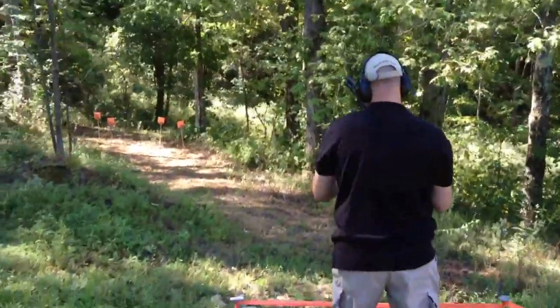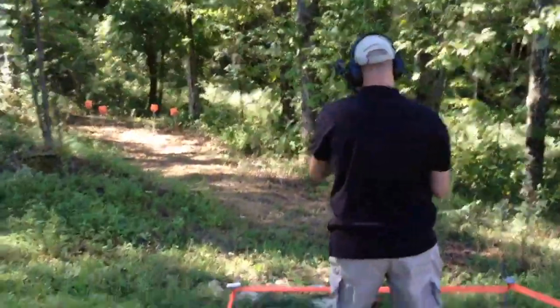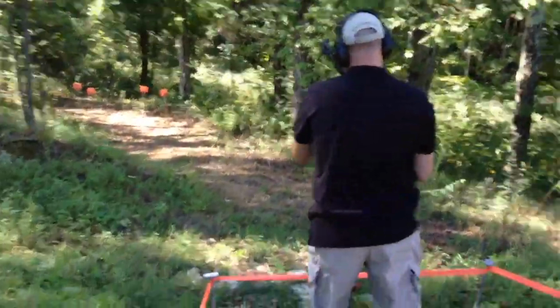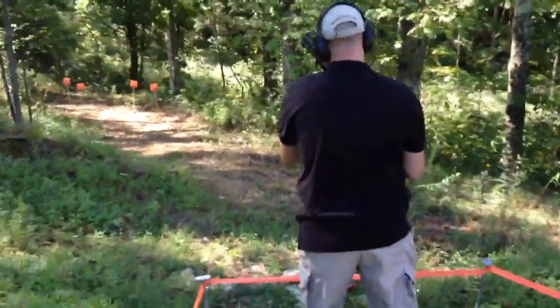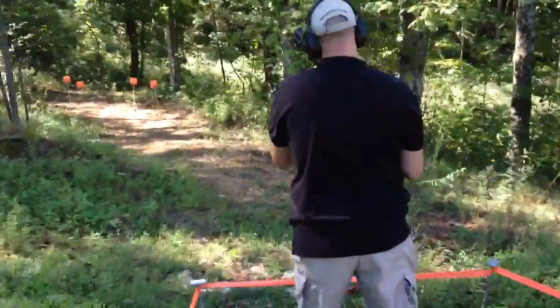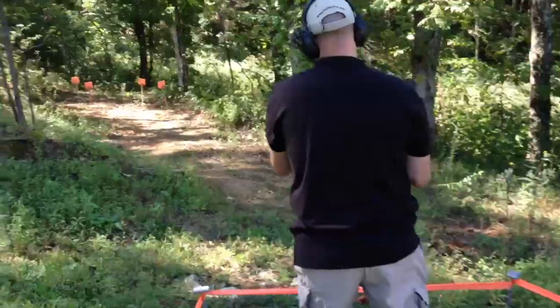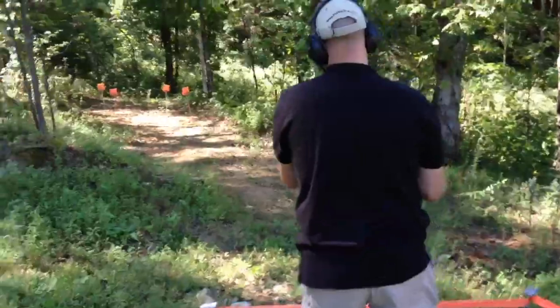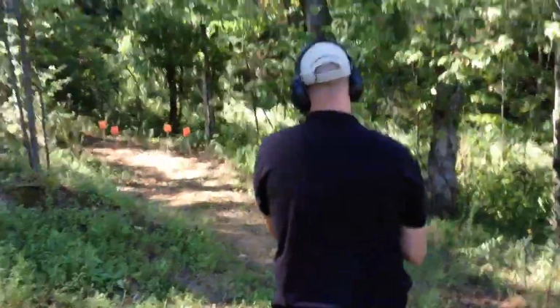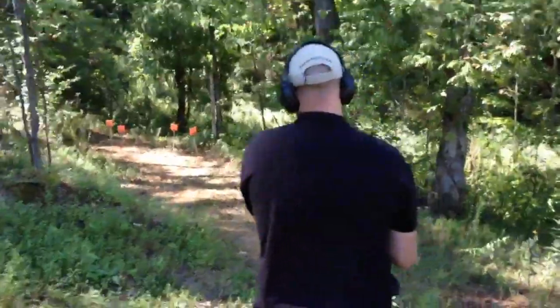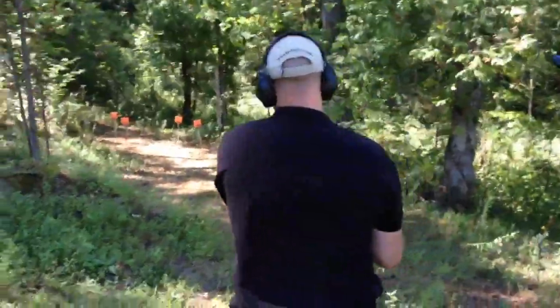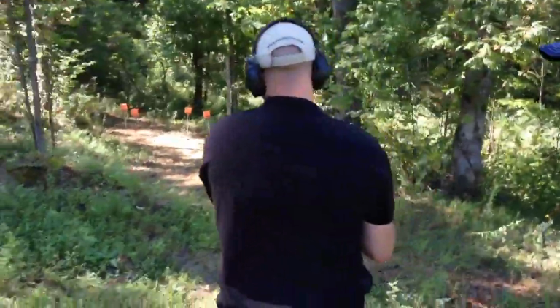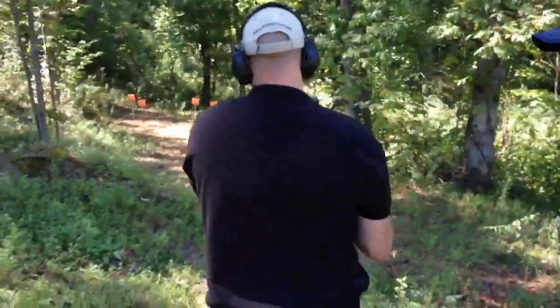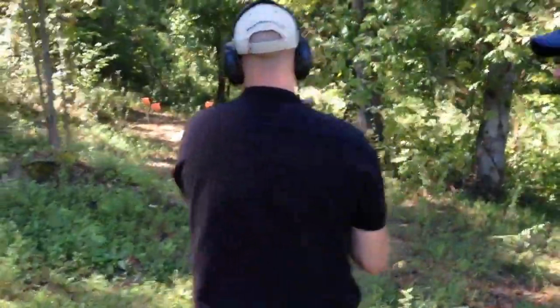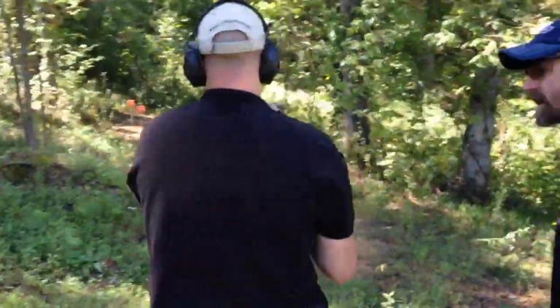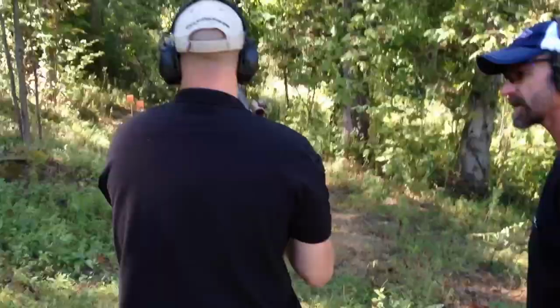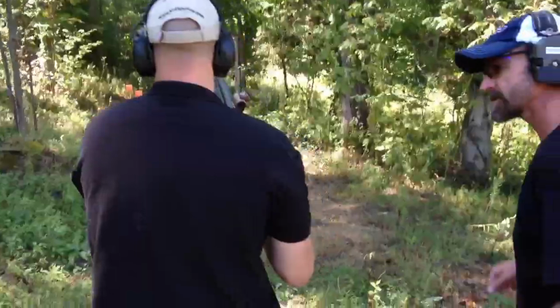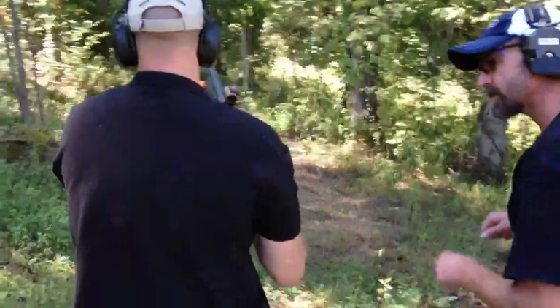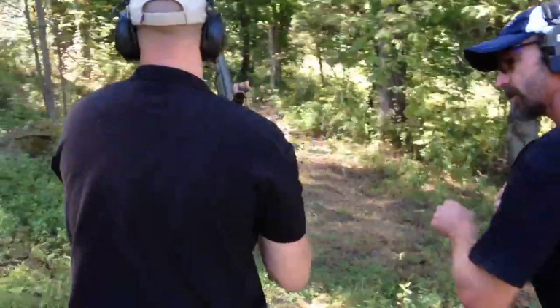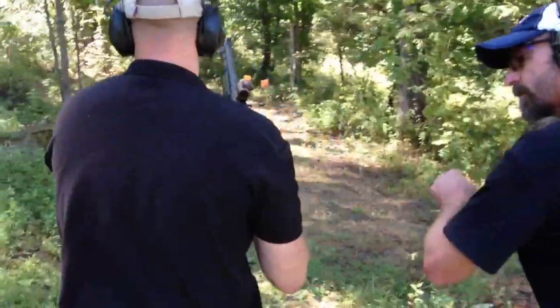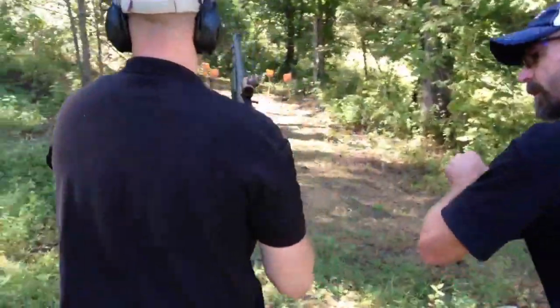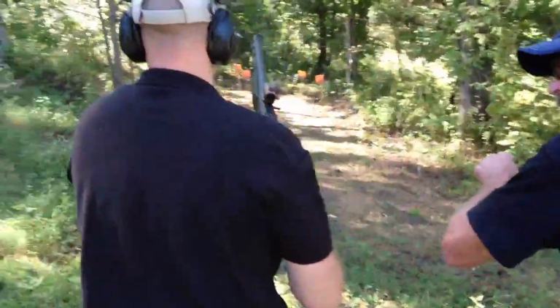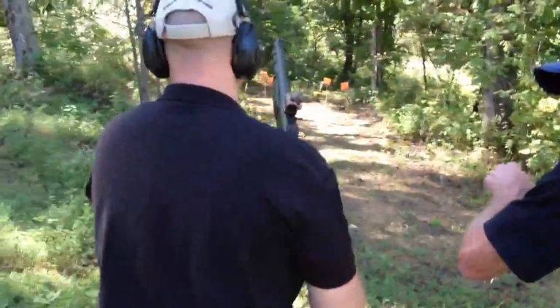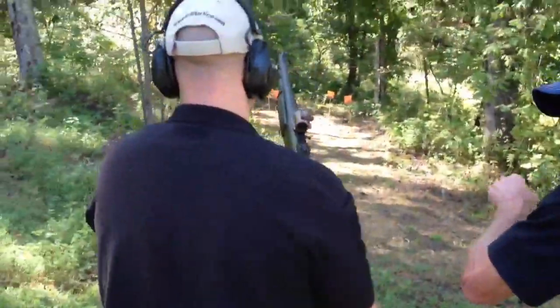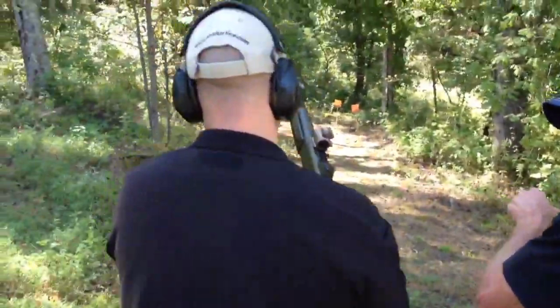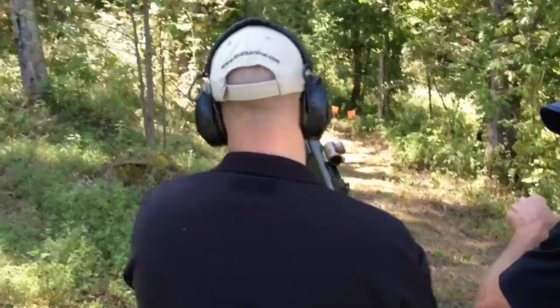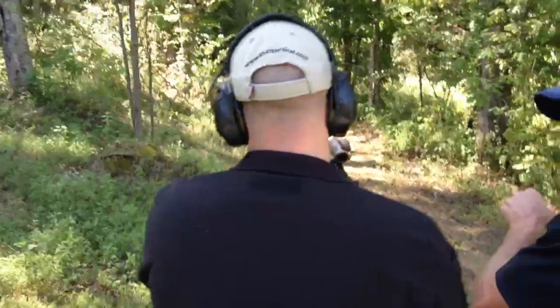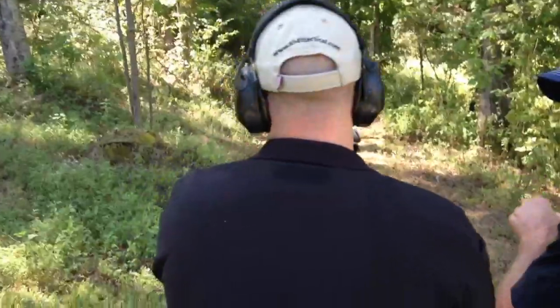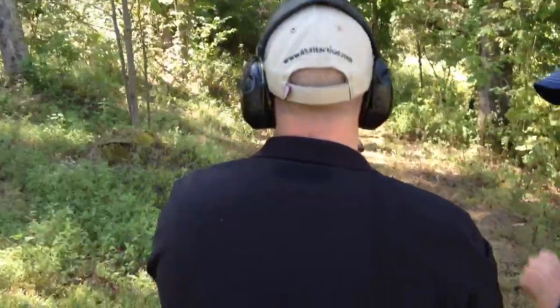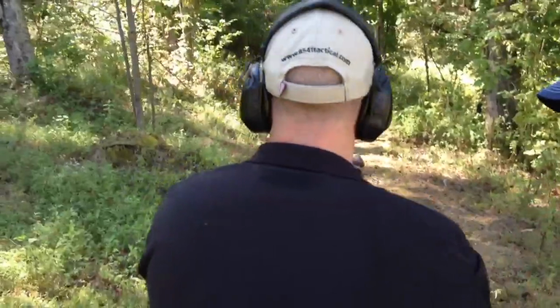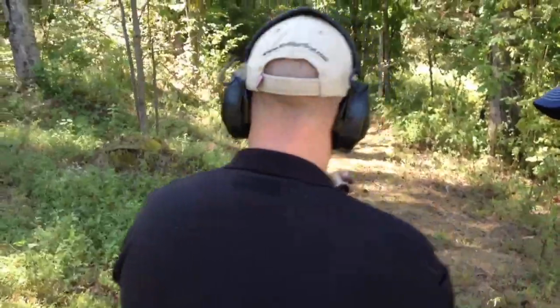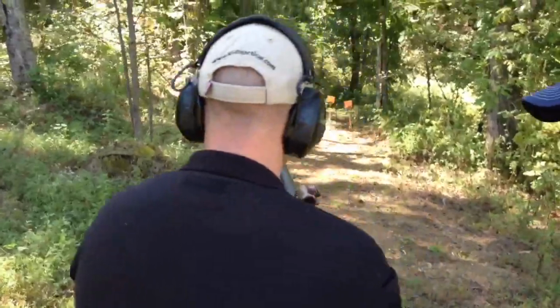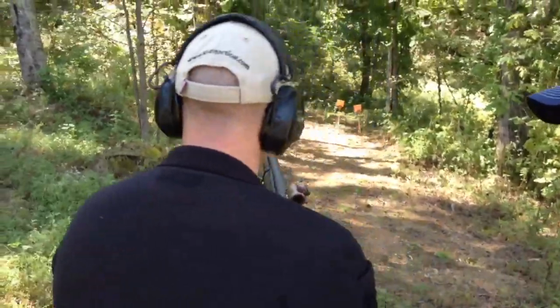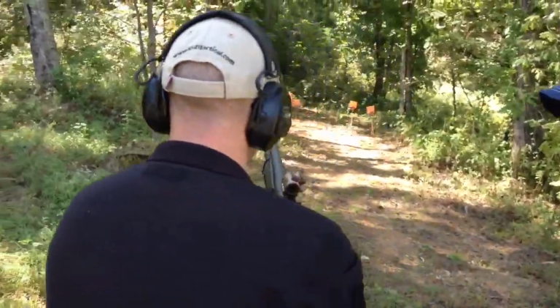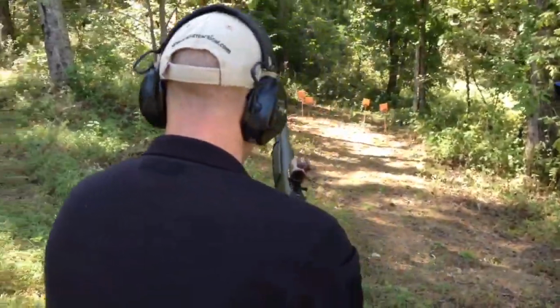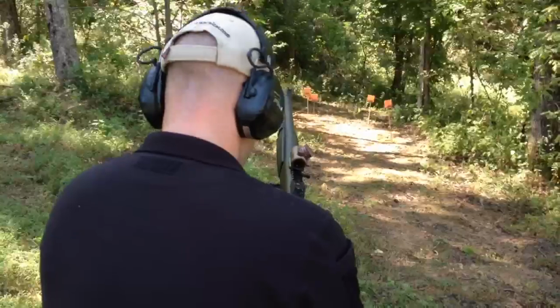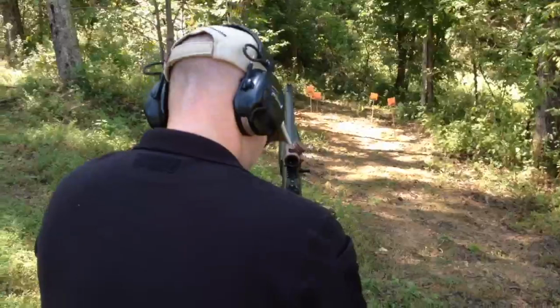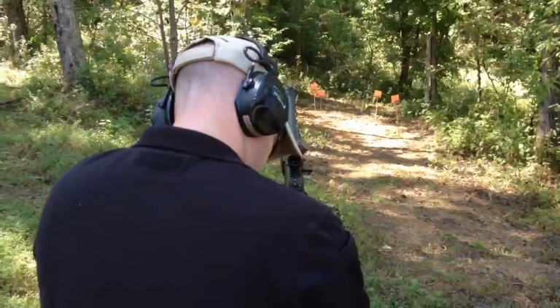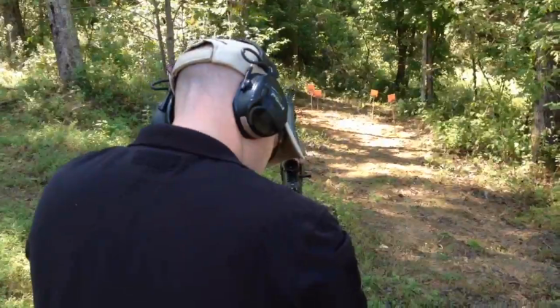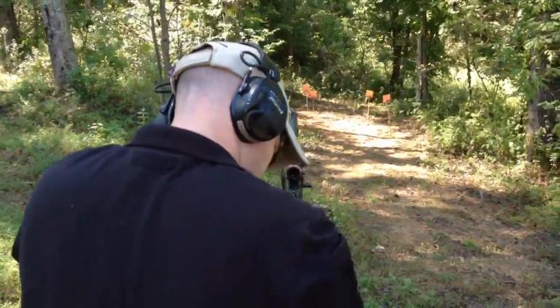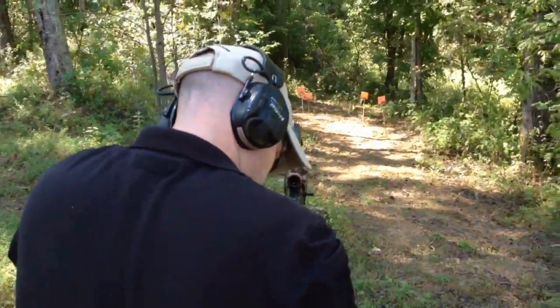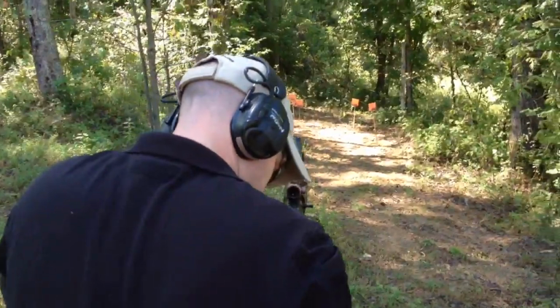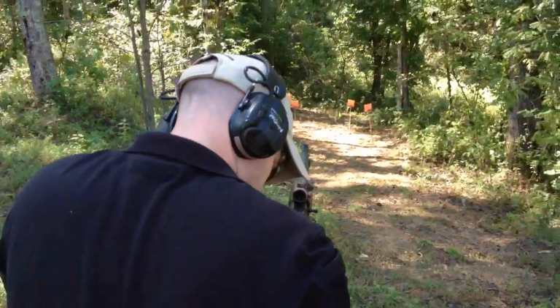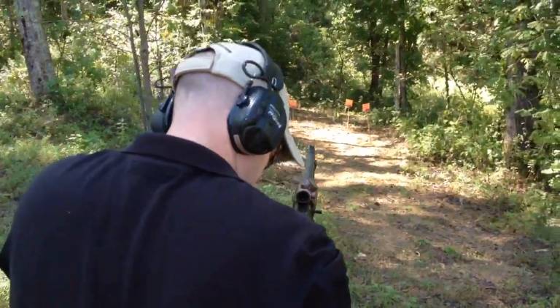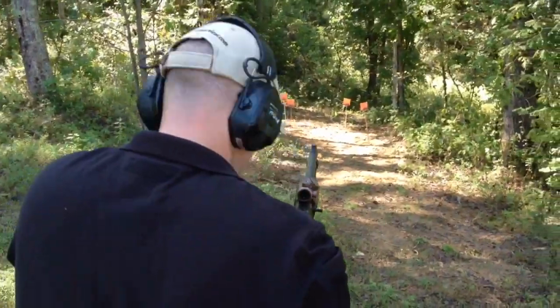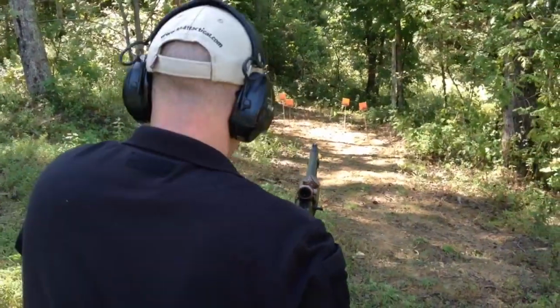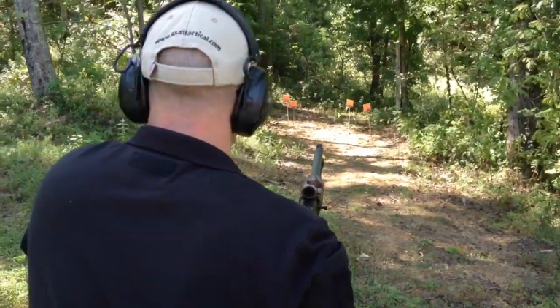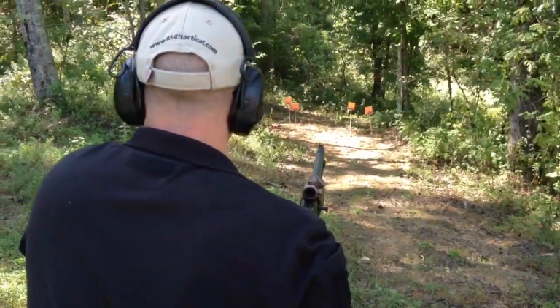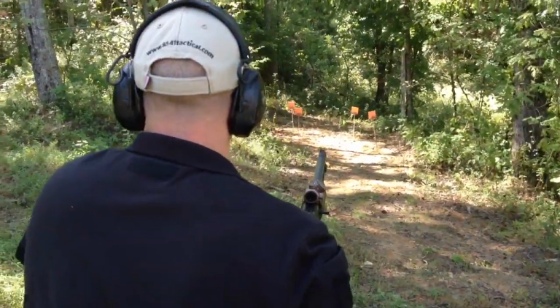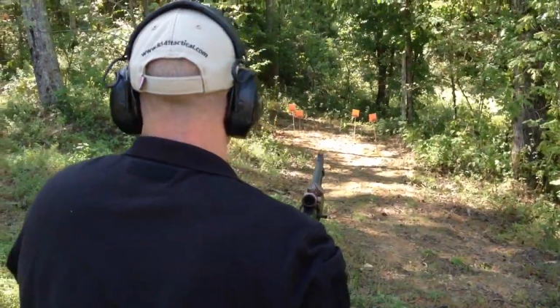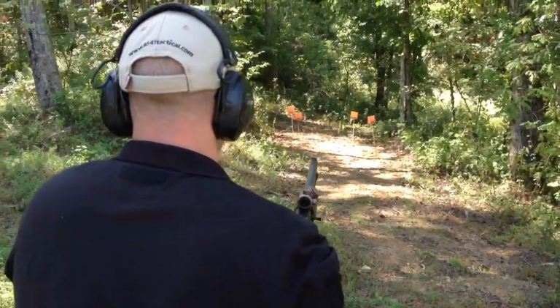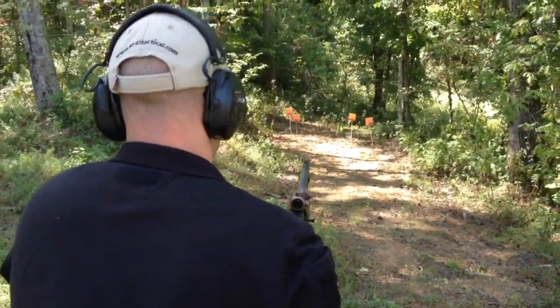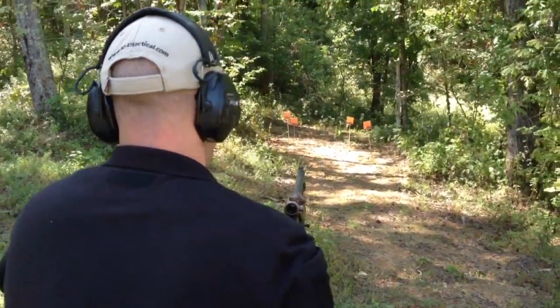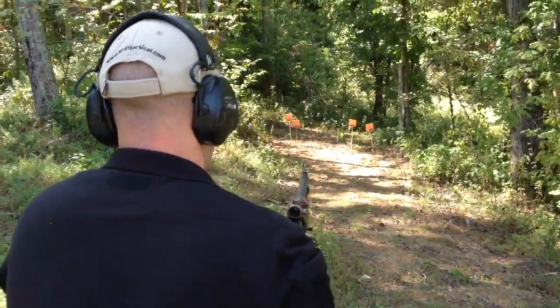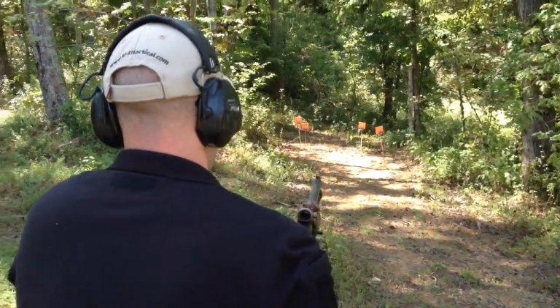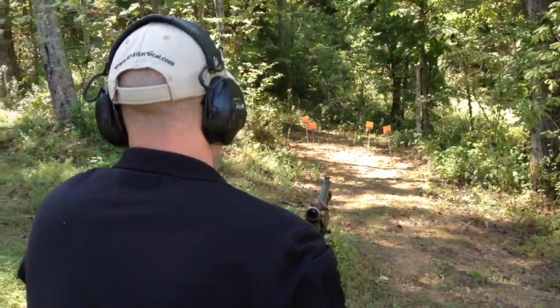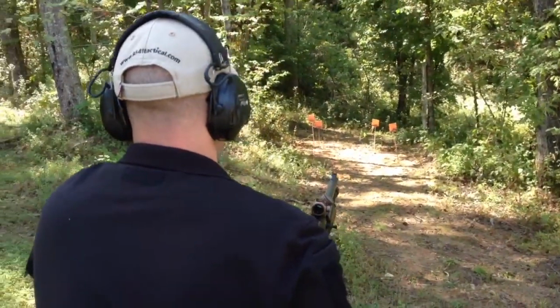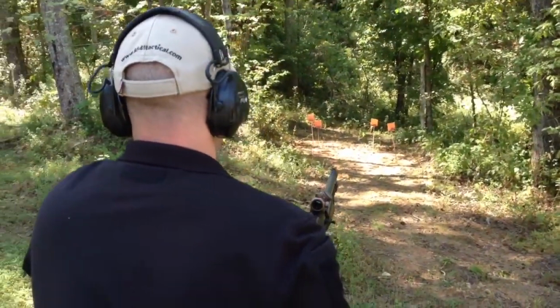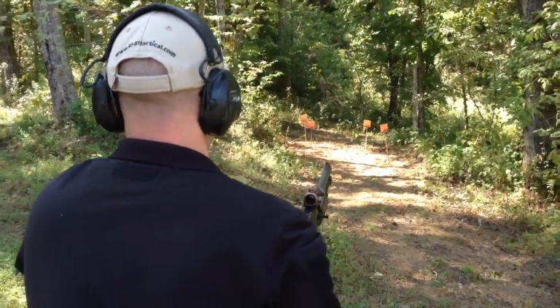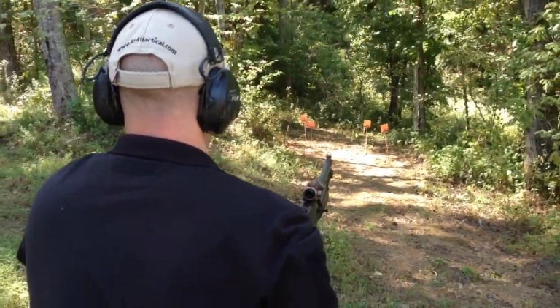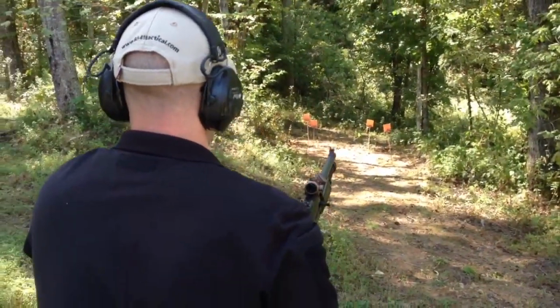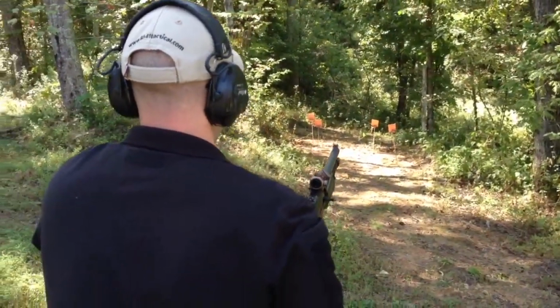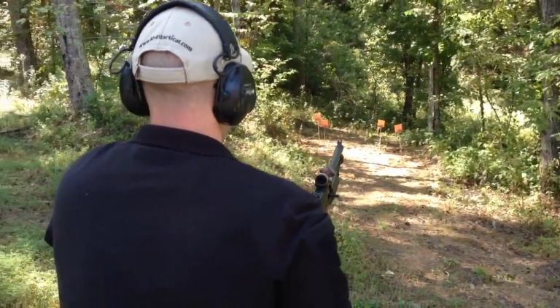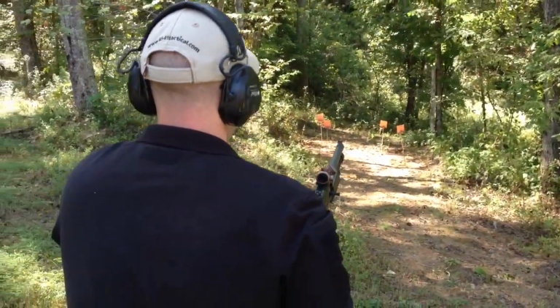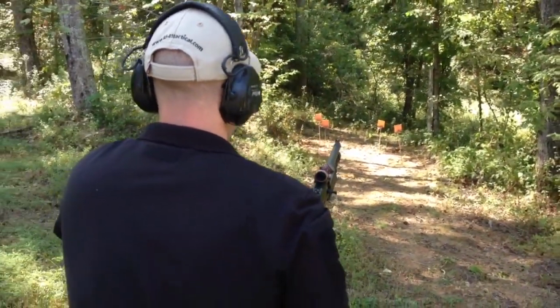Just get into your stance a little bit more, and it'll keep that rocking back down a little bit.